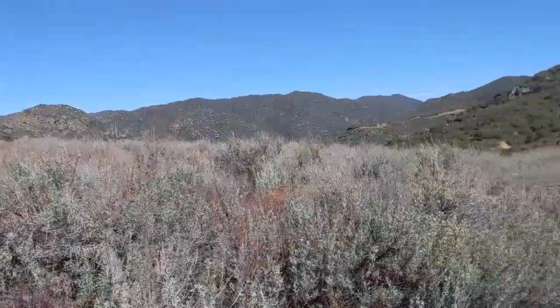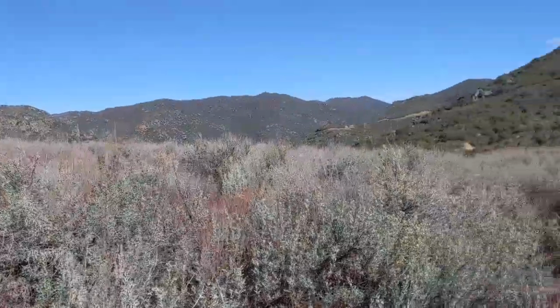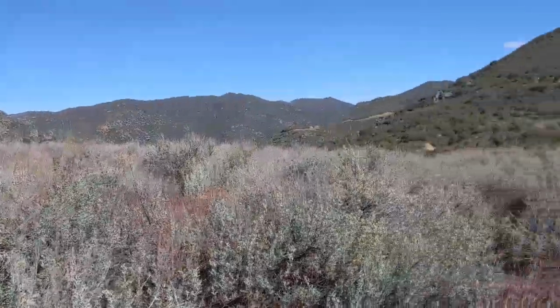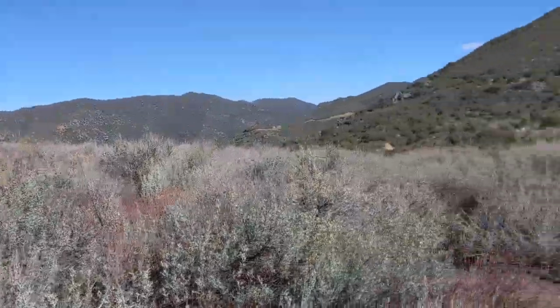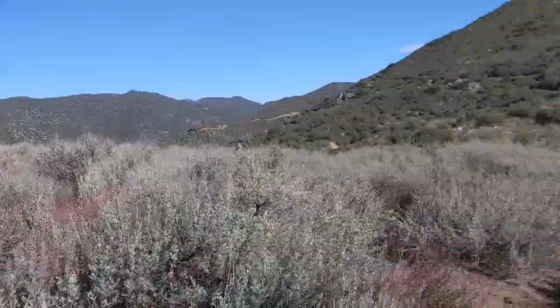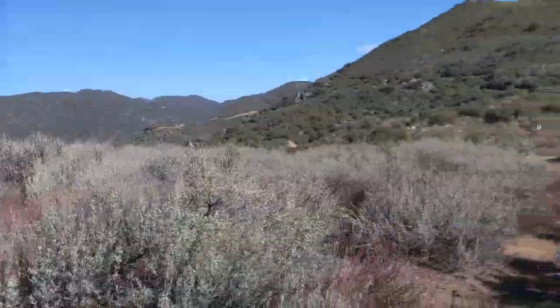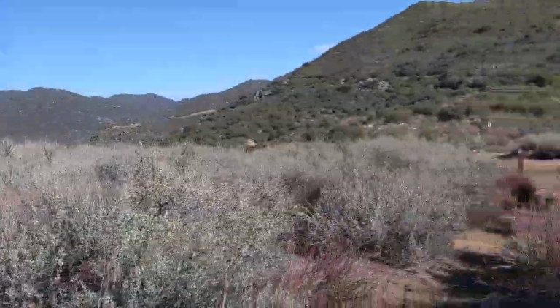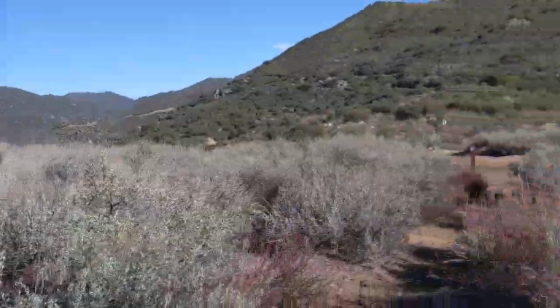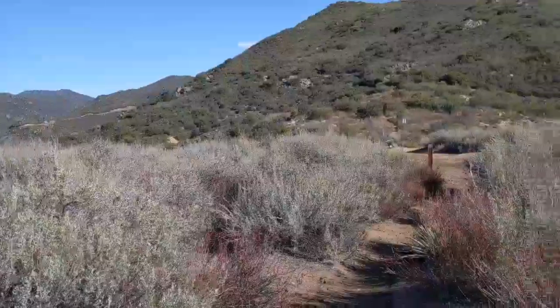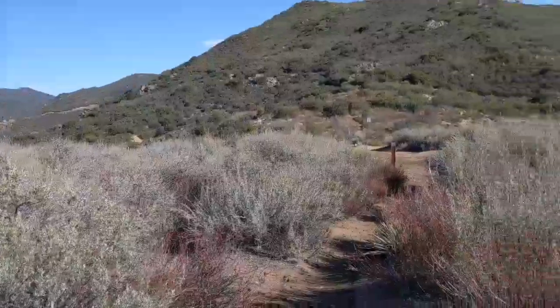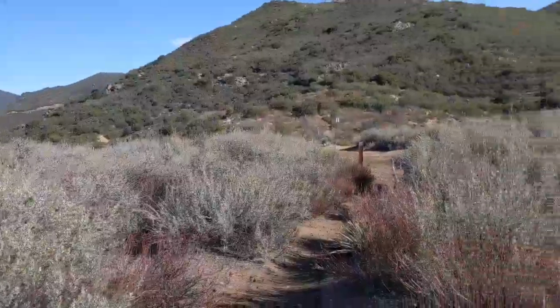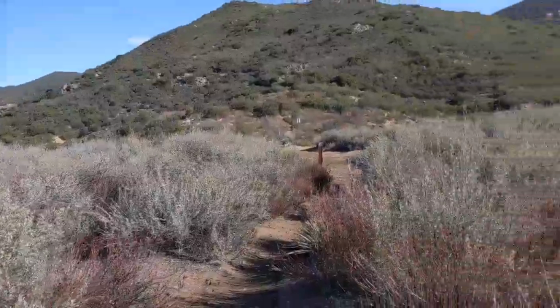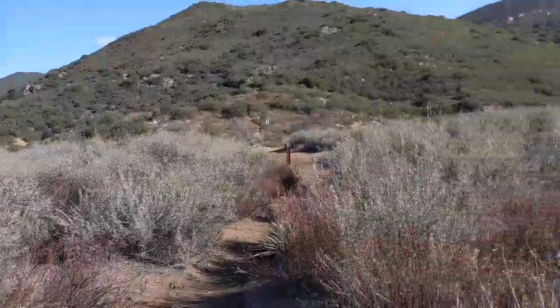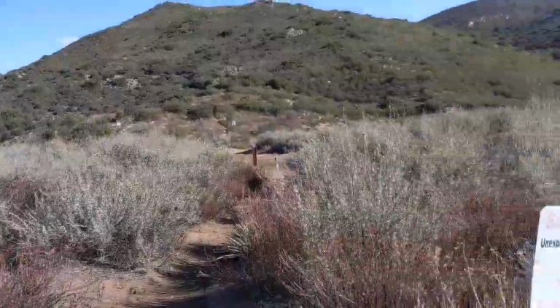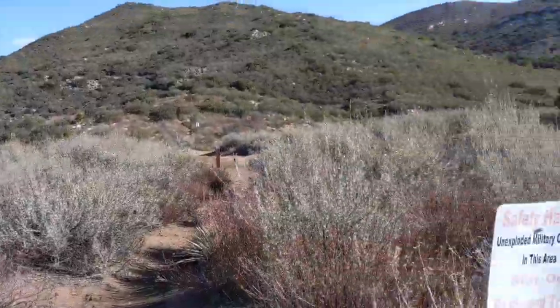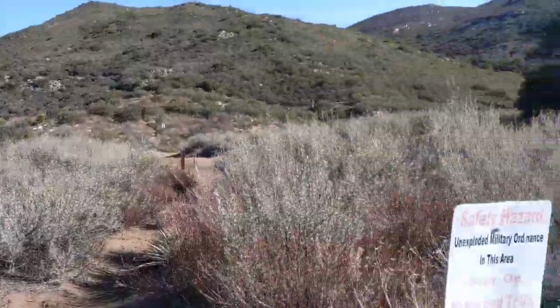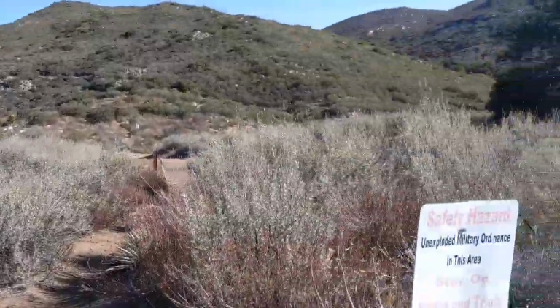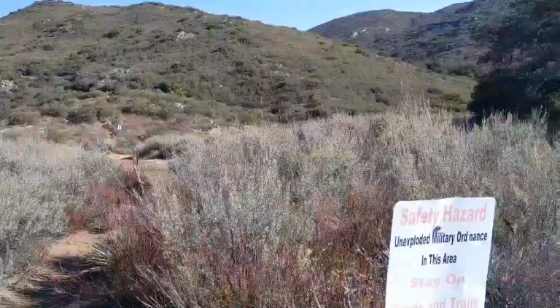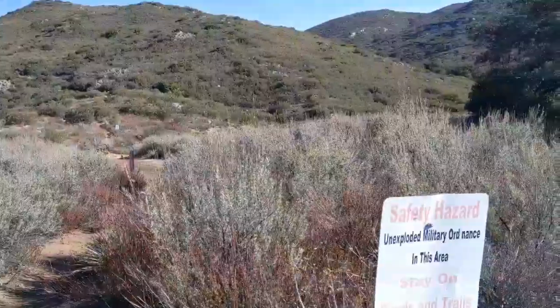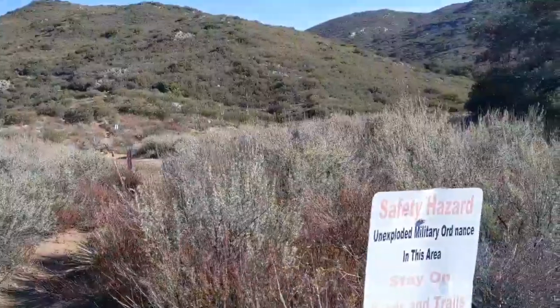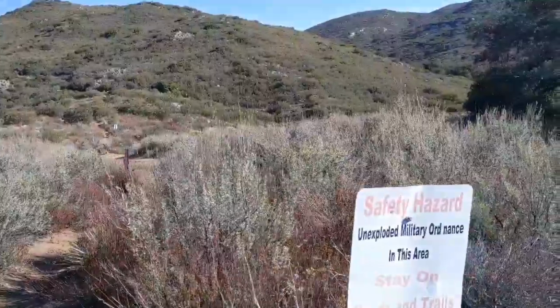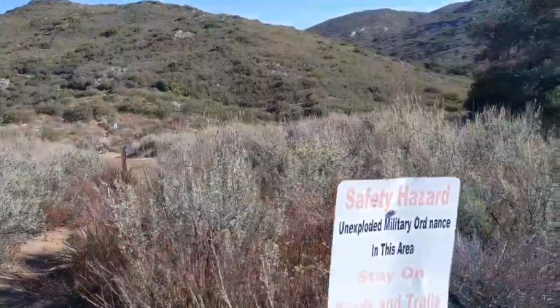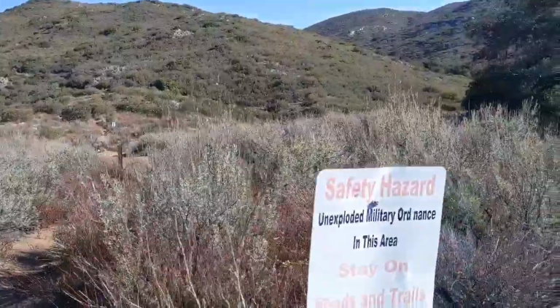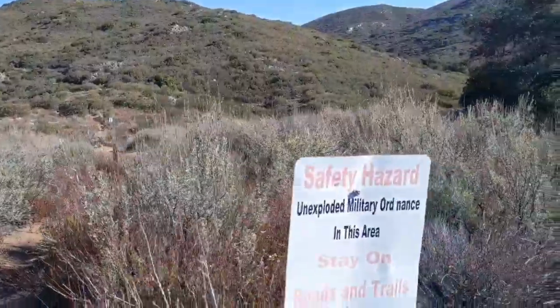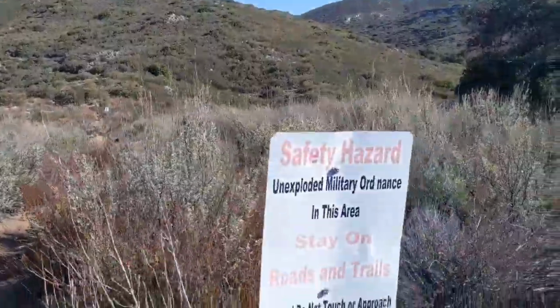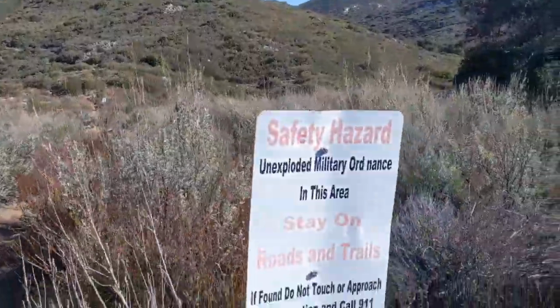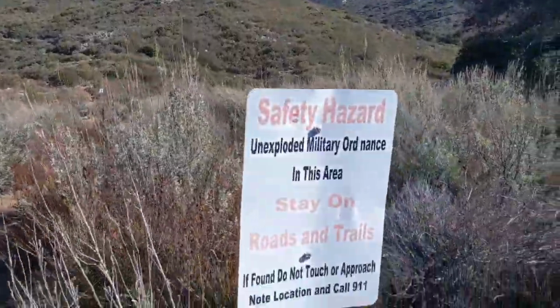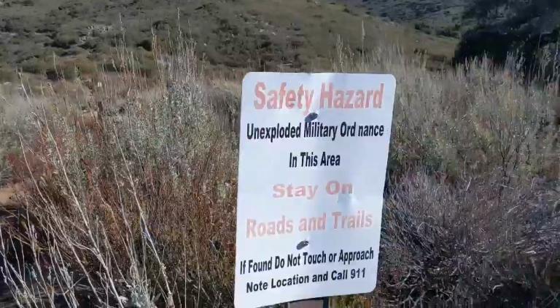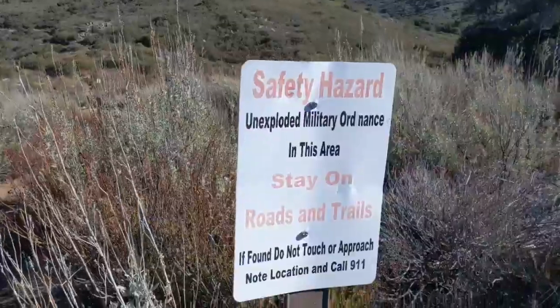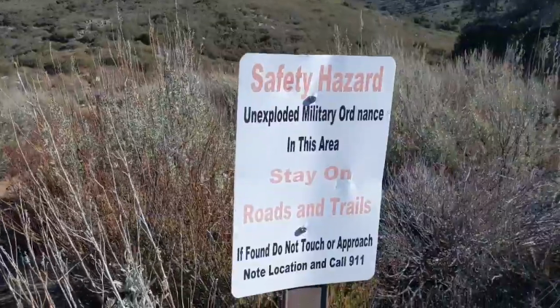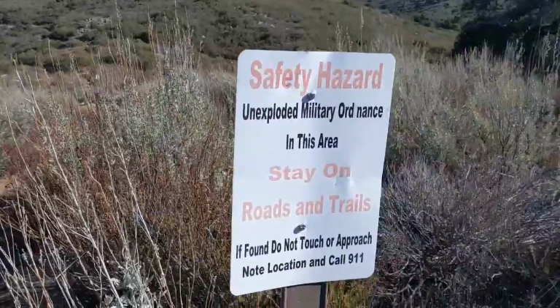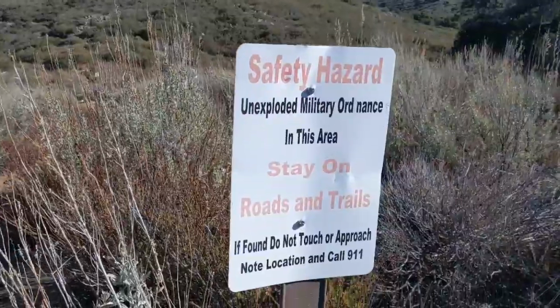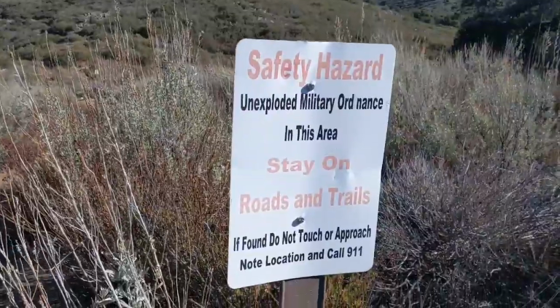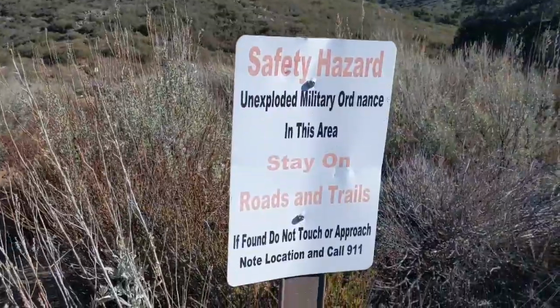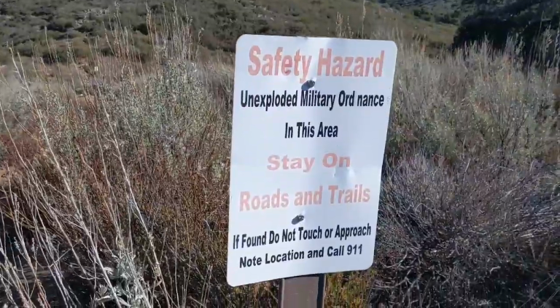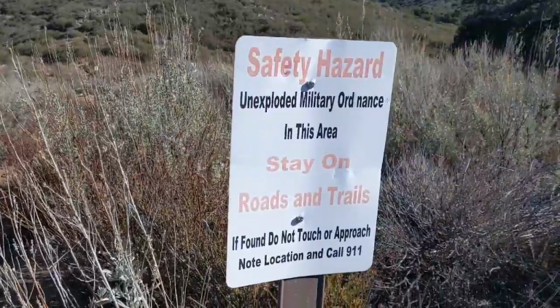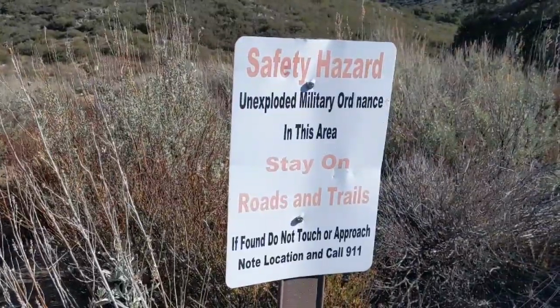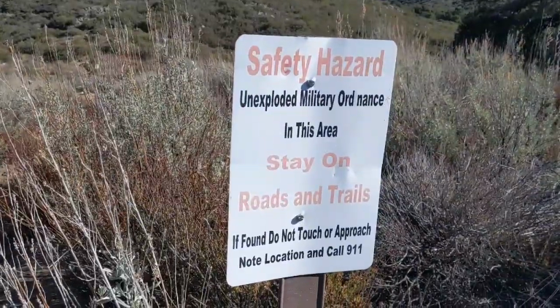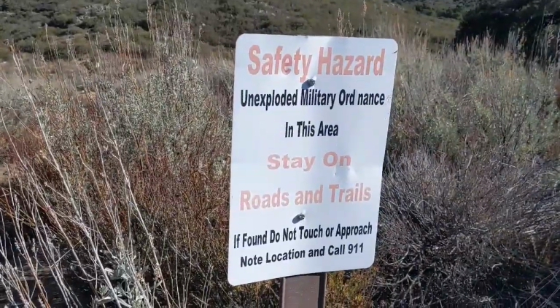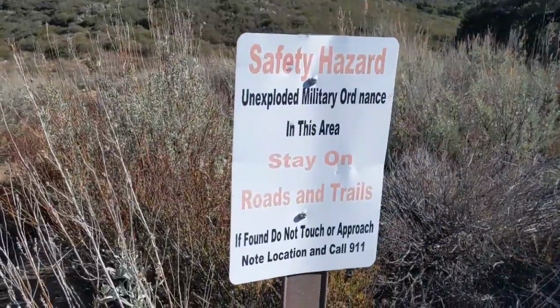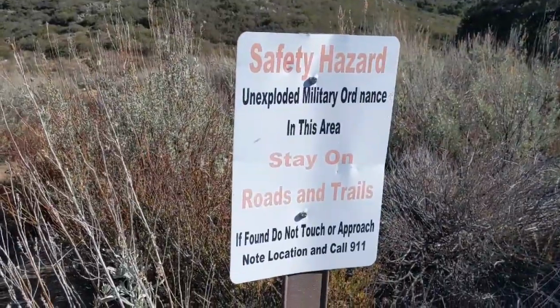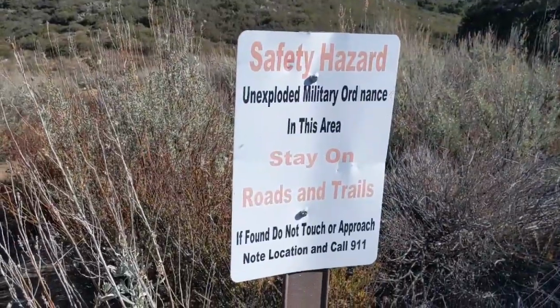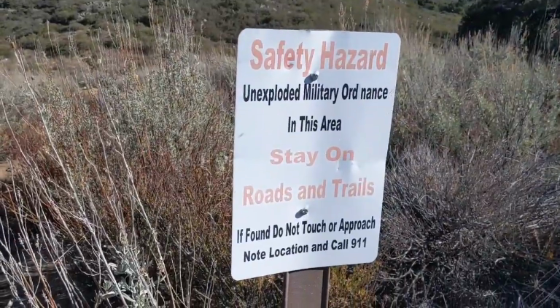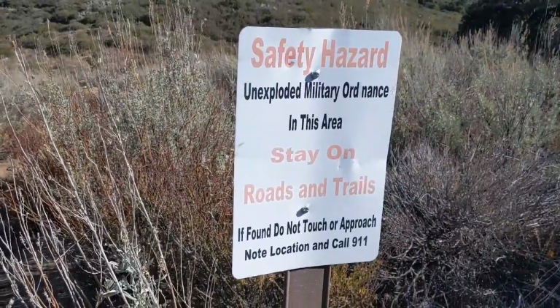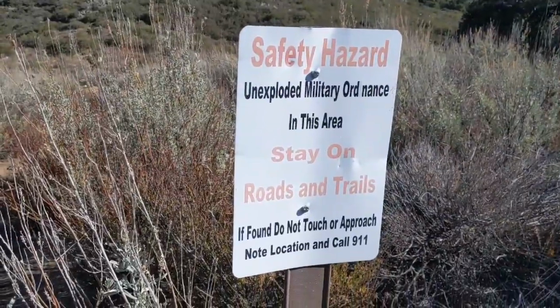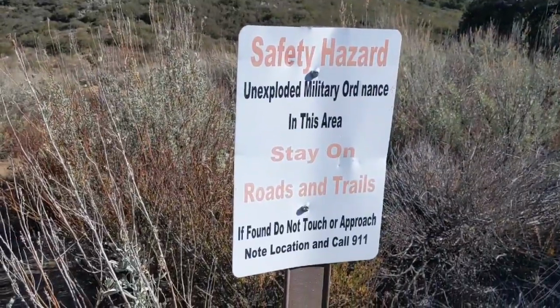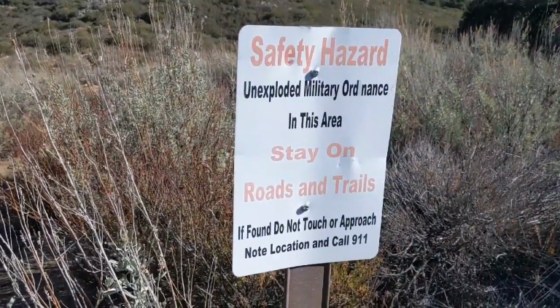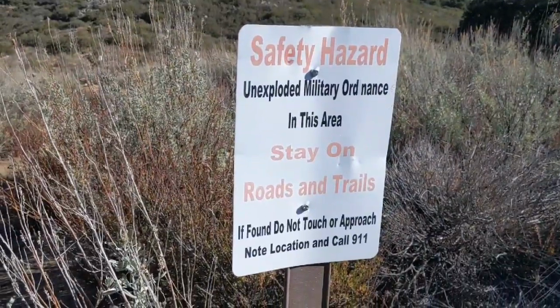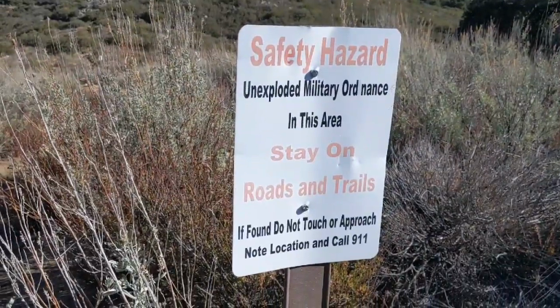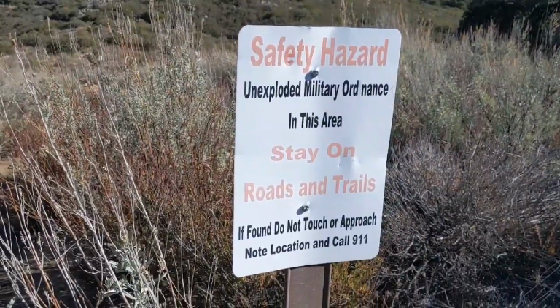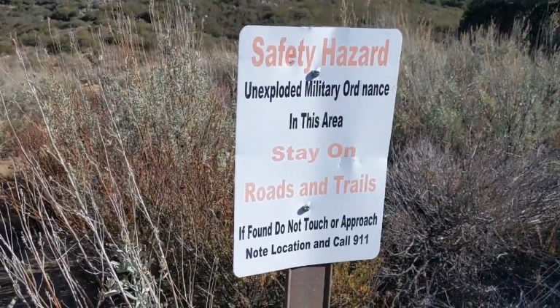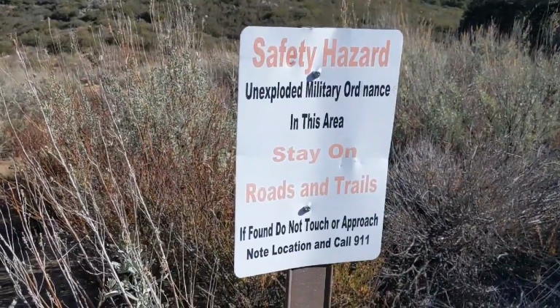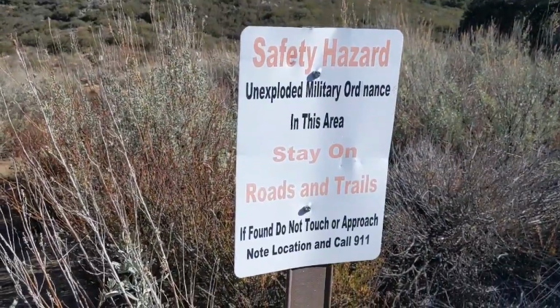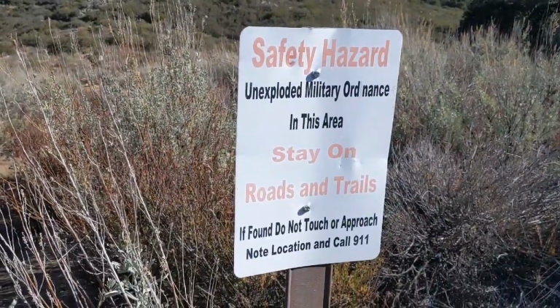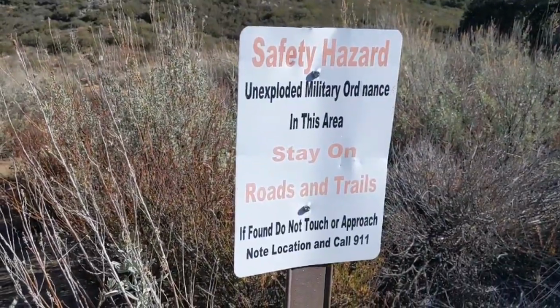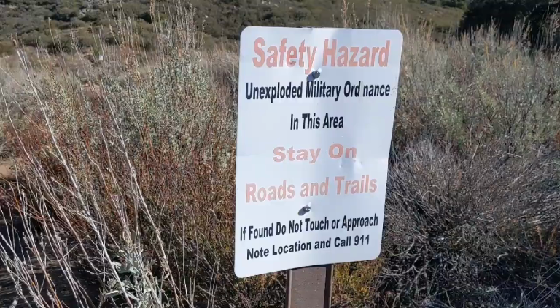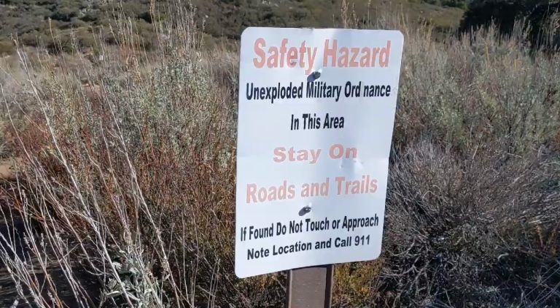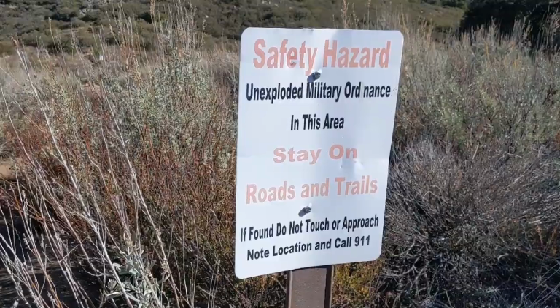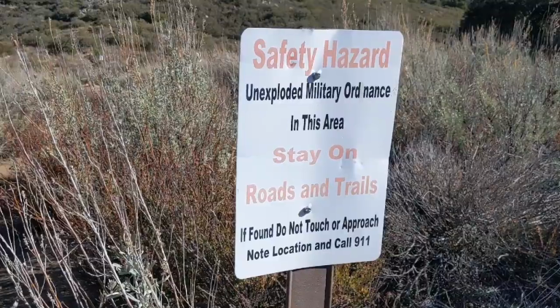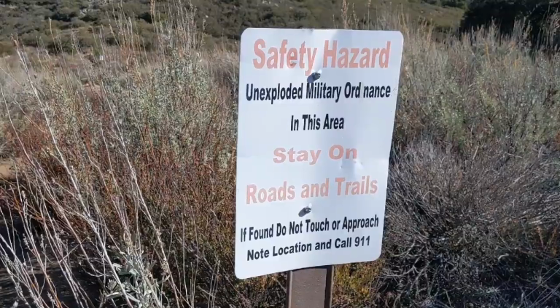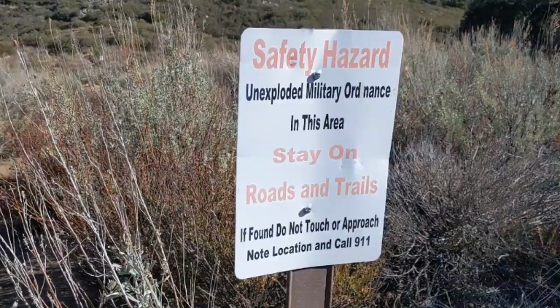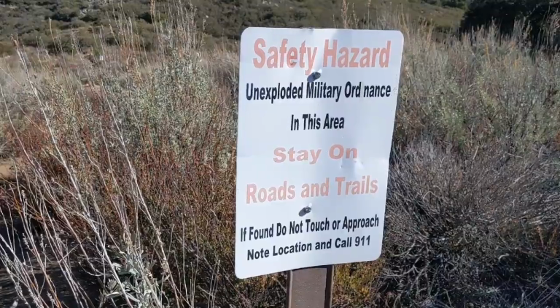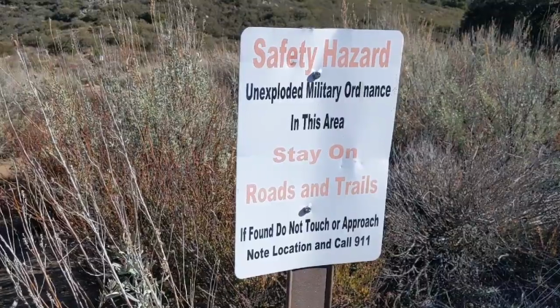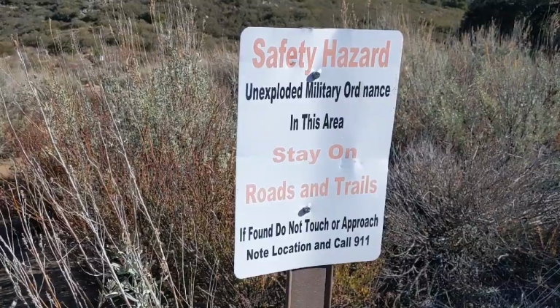We are back on the trail and just came across this. Stay on trail, that's for sure.